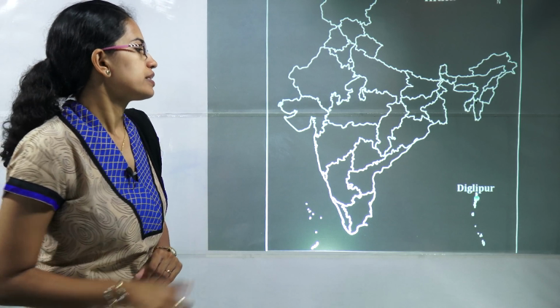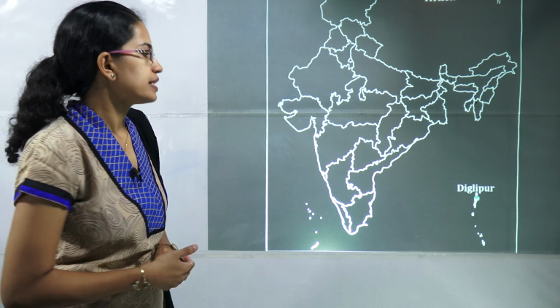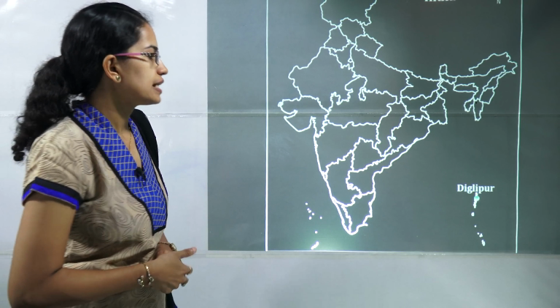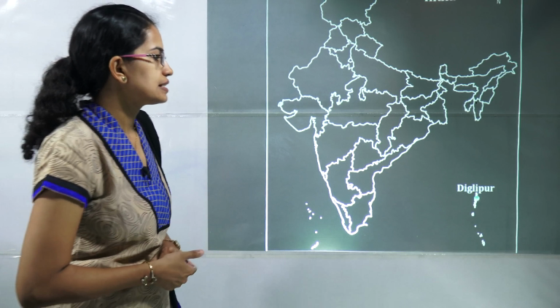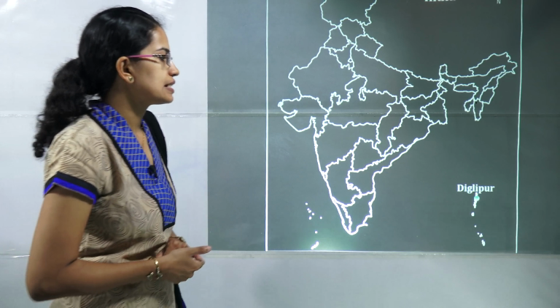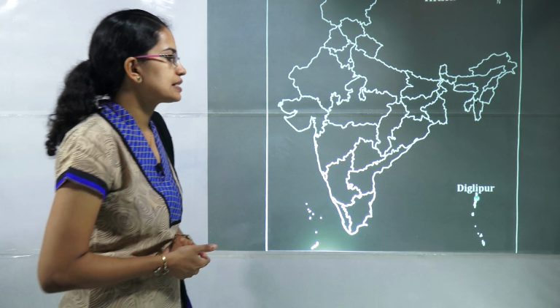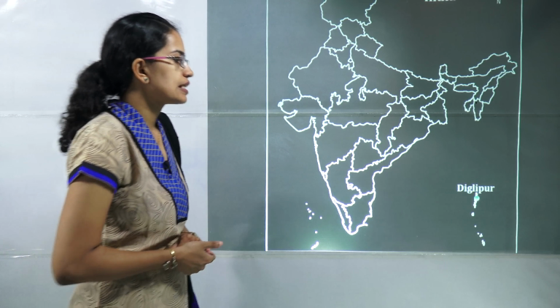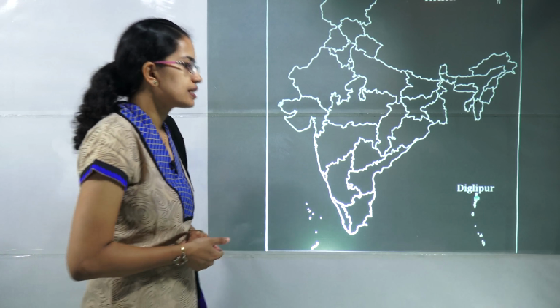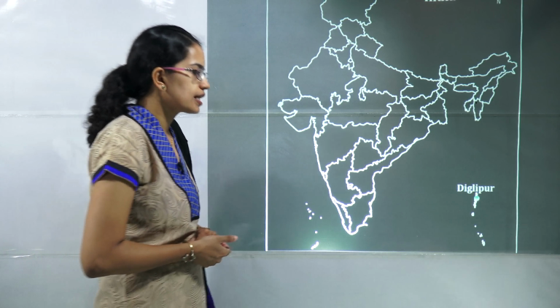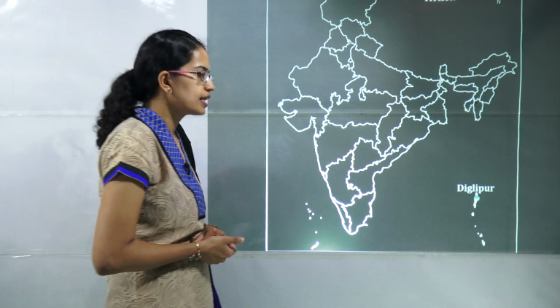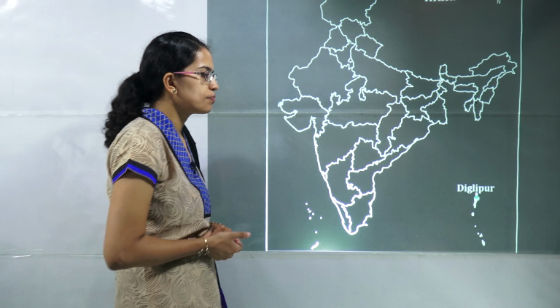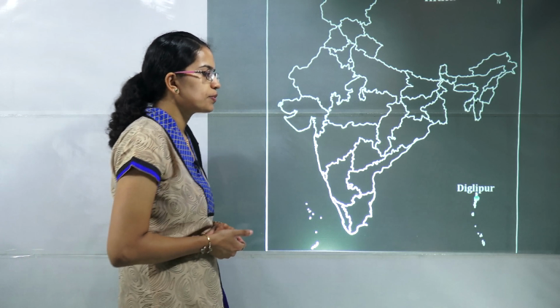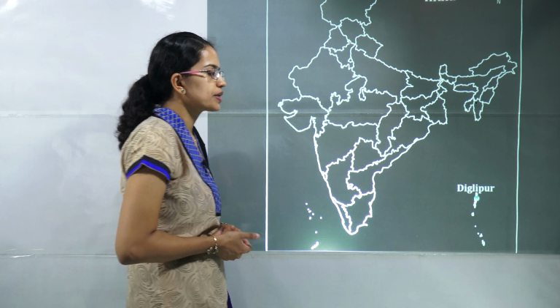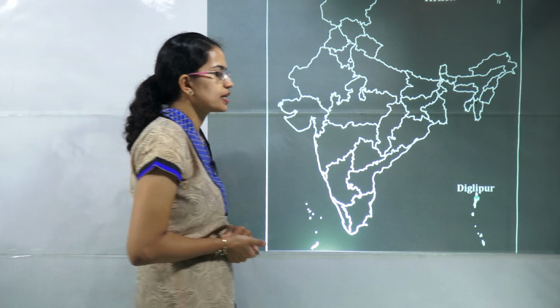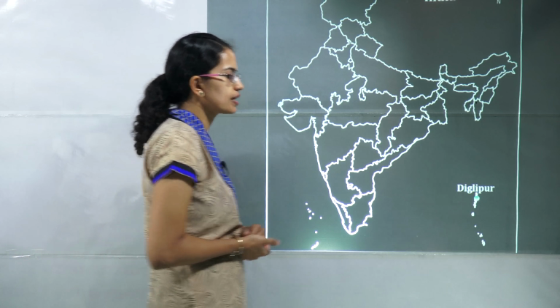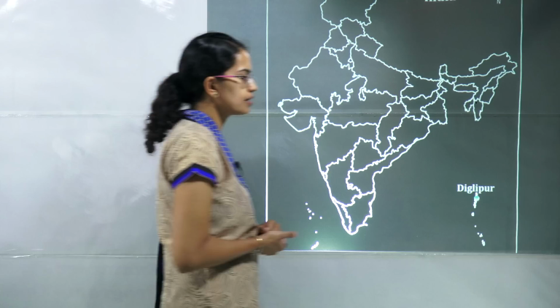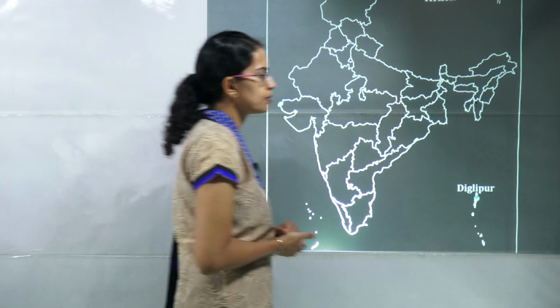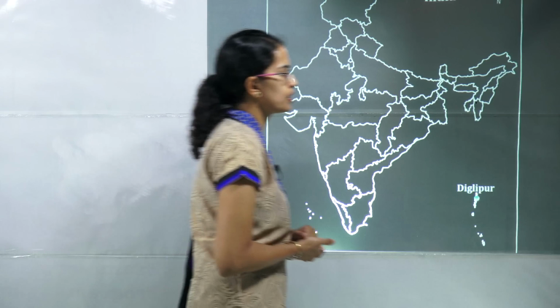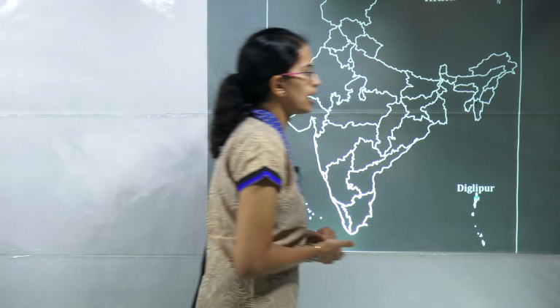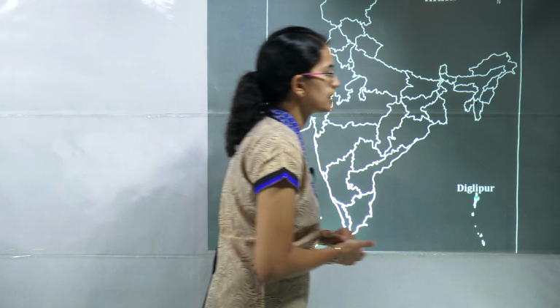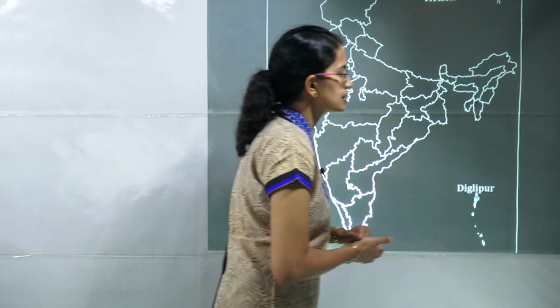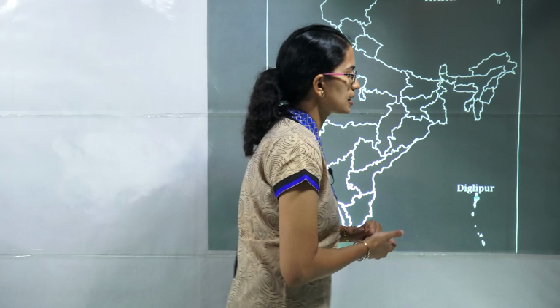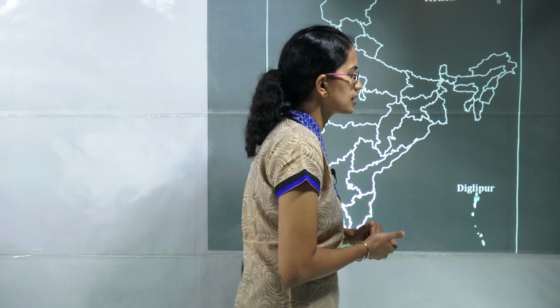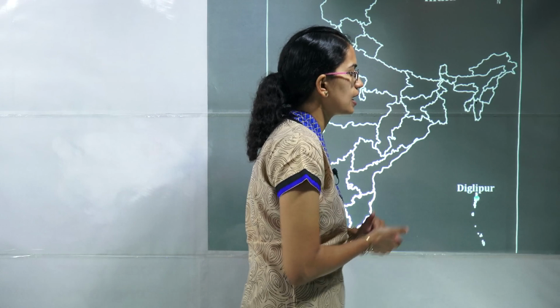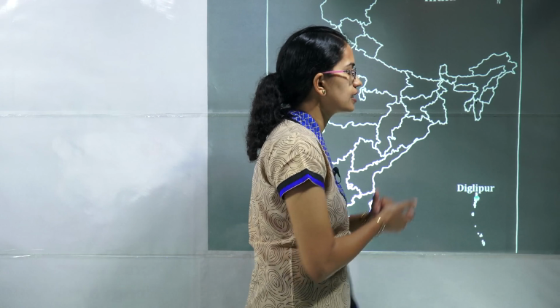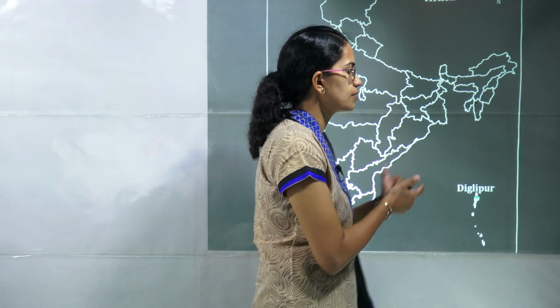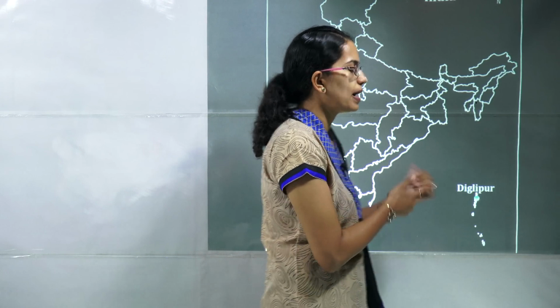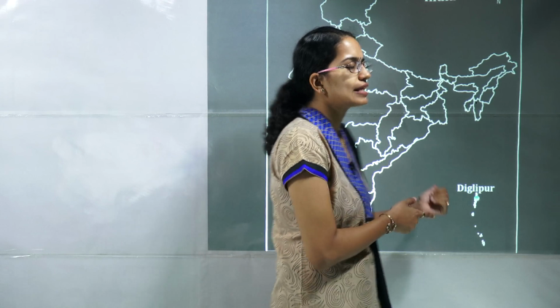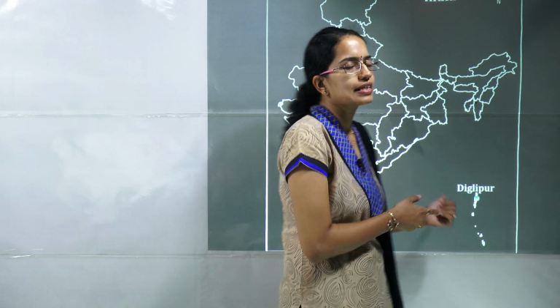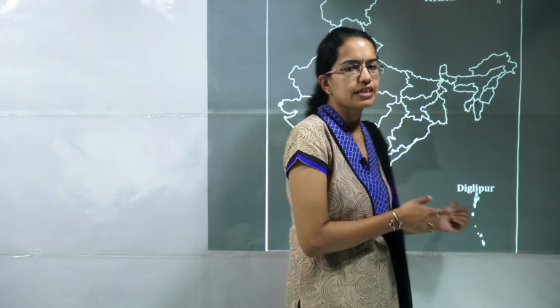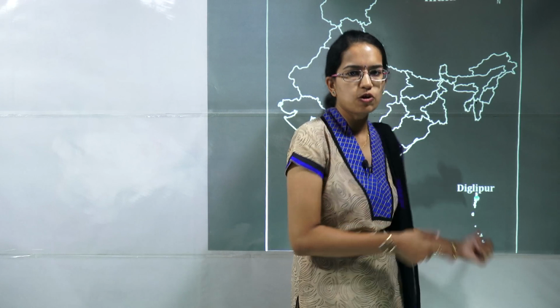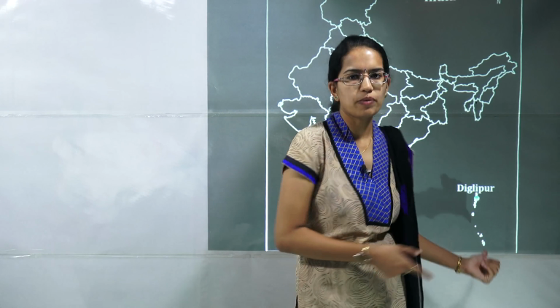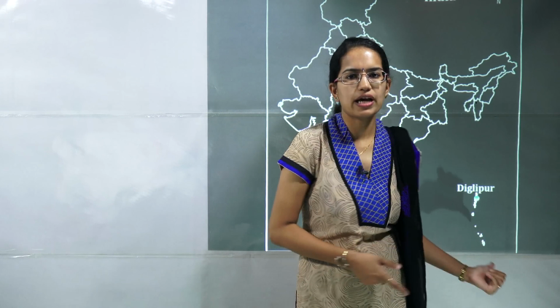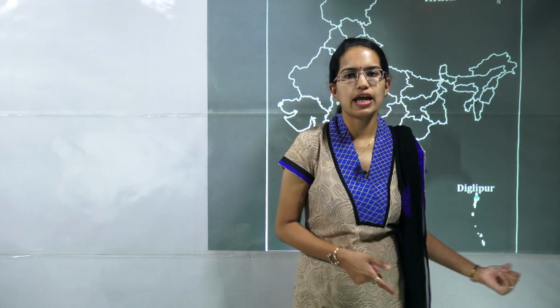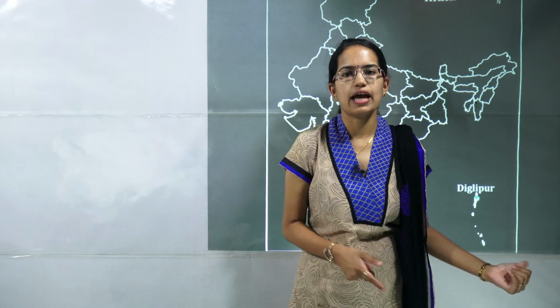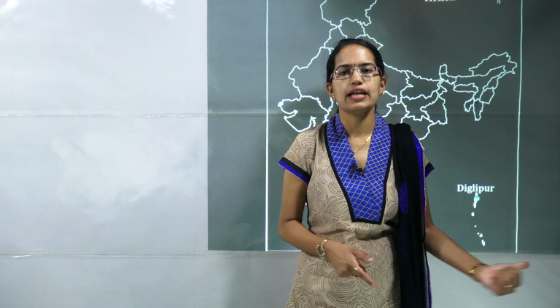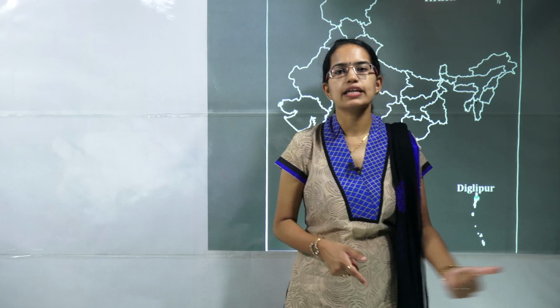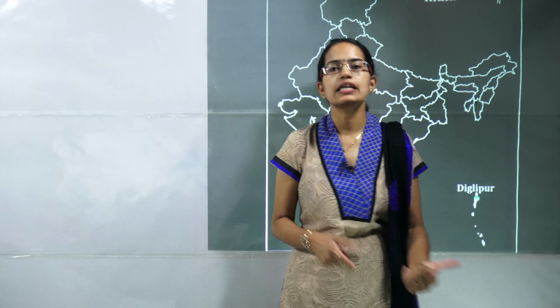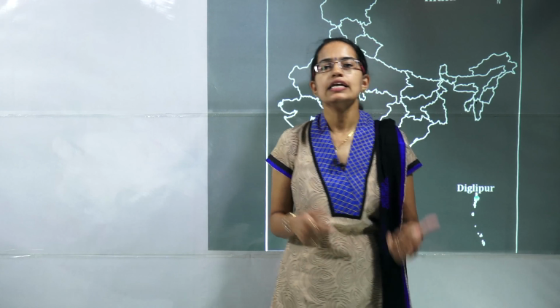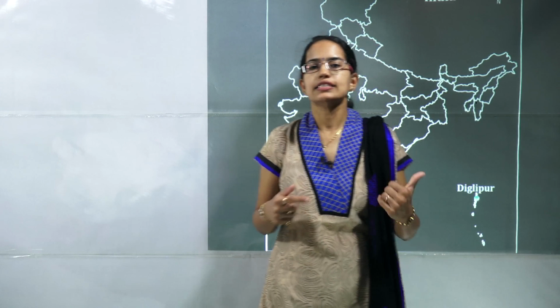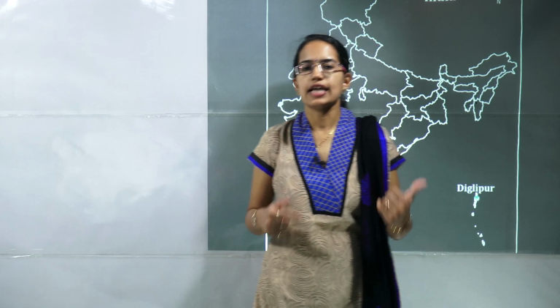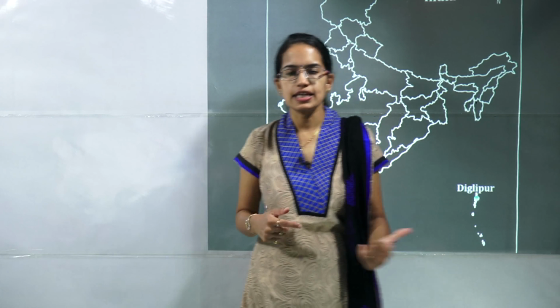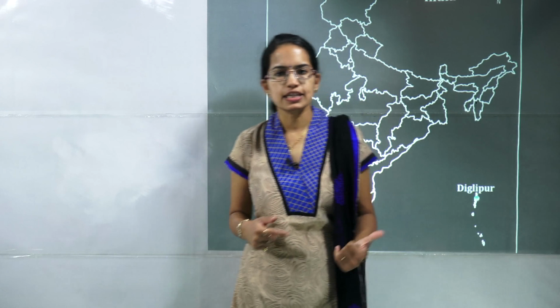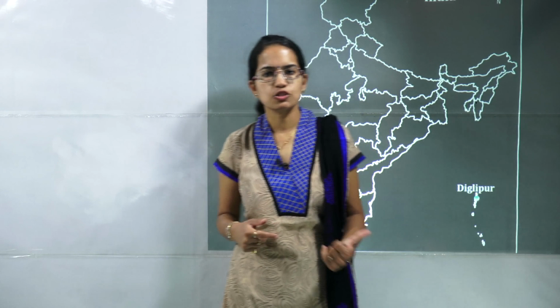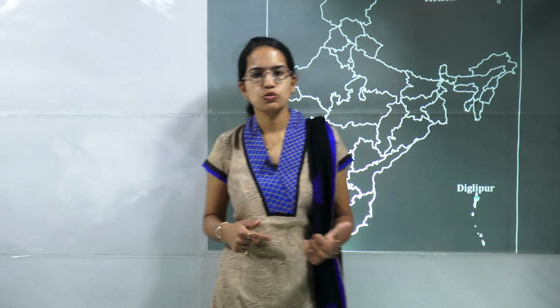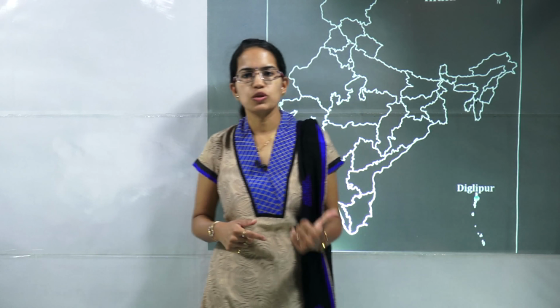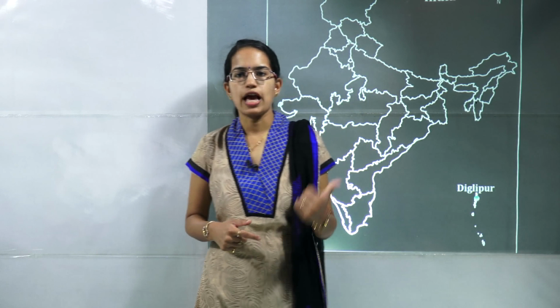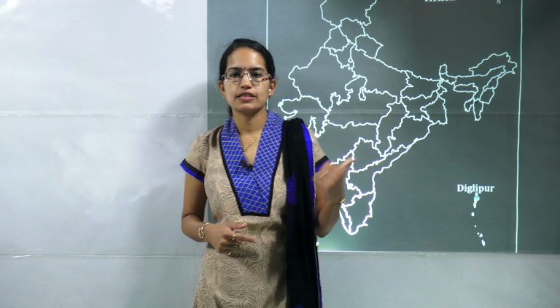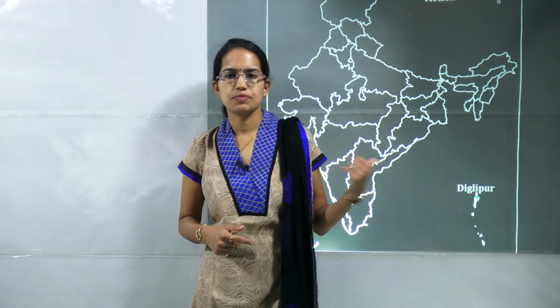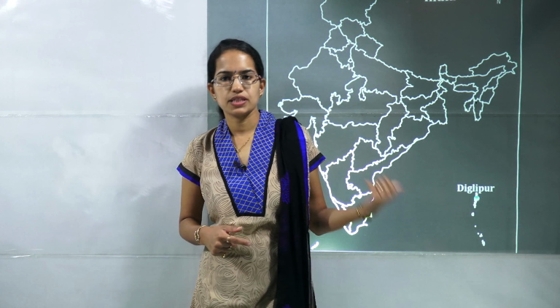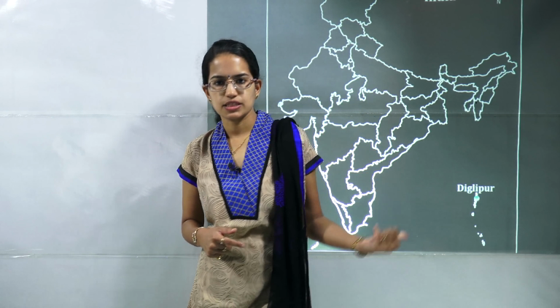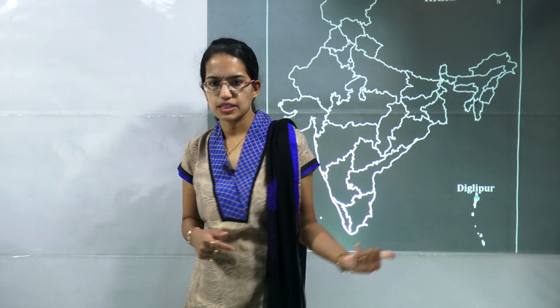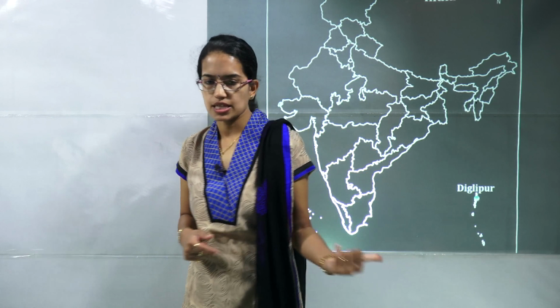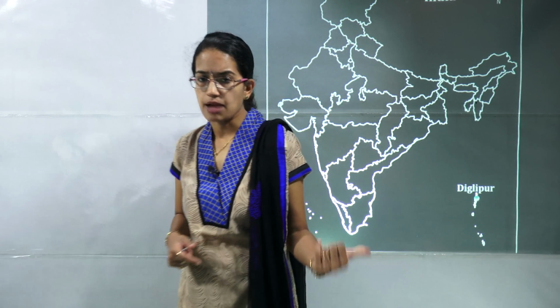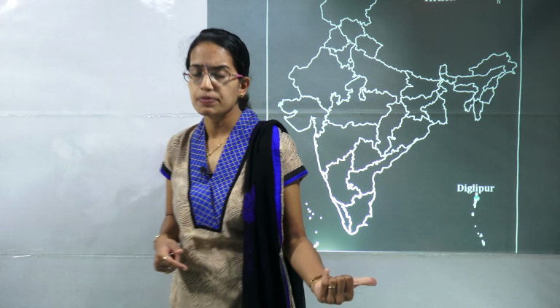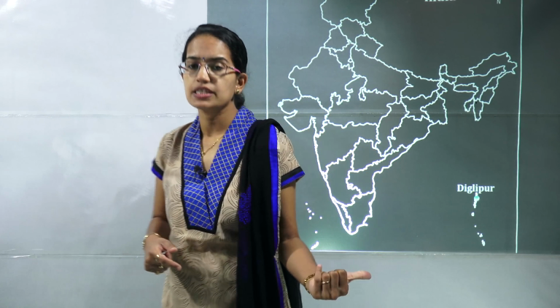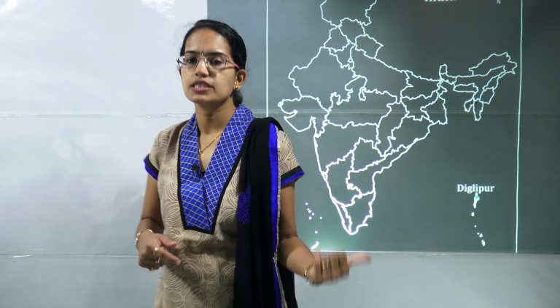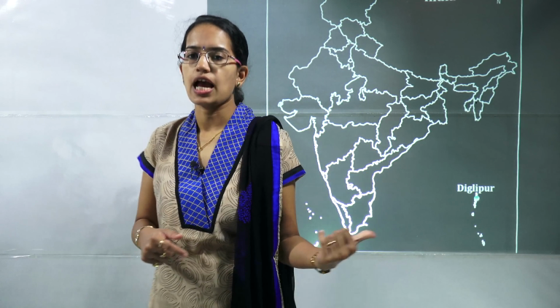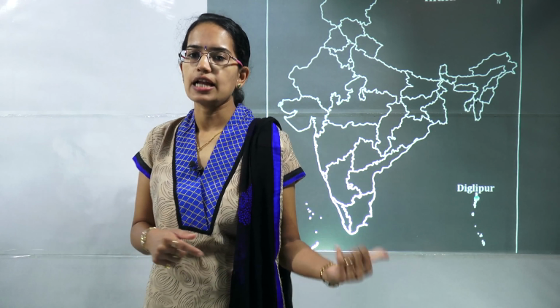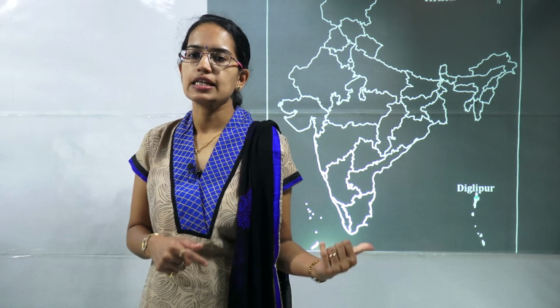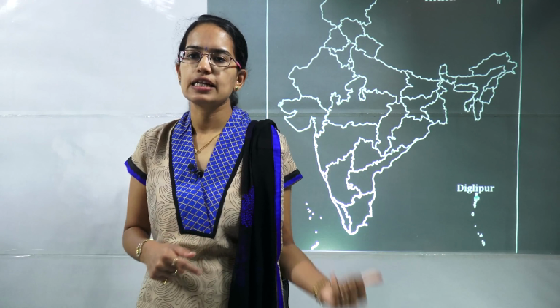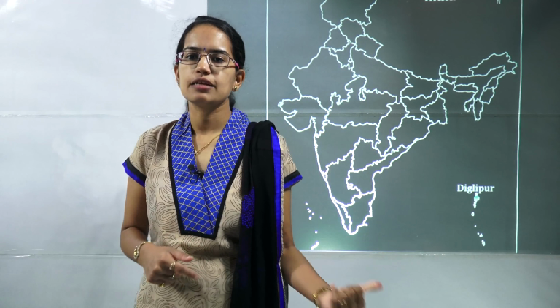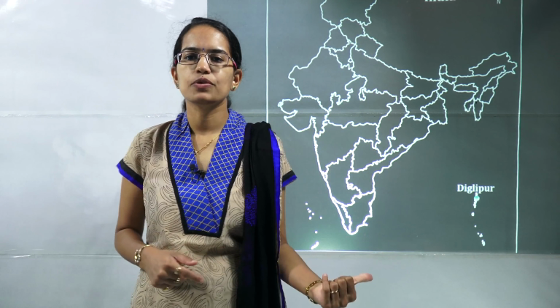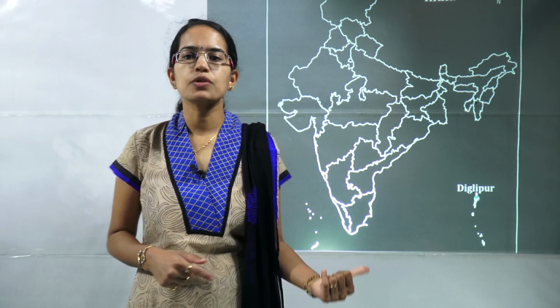The next is Diglipur, which lies in Andaman and Nicobar island. A Sainik school has been established at Diglipur.